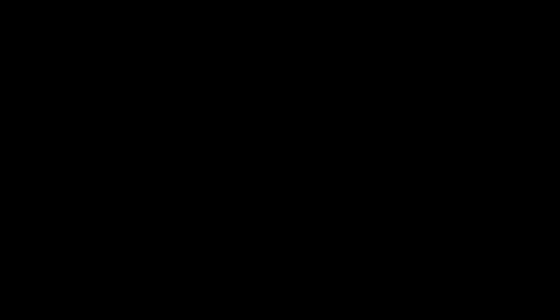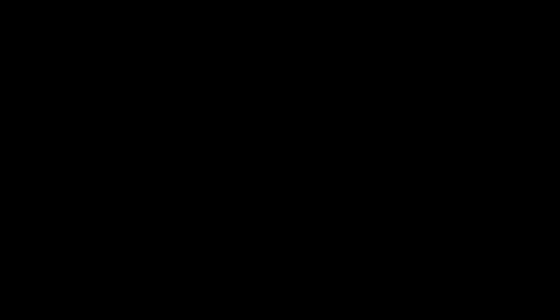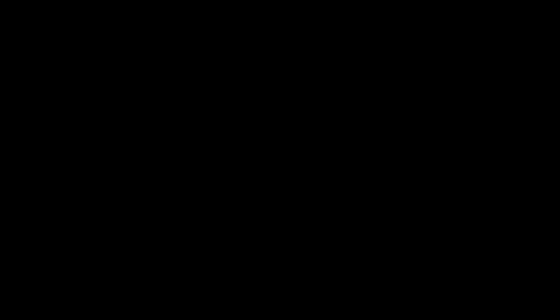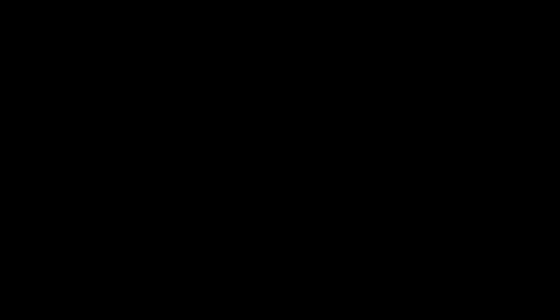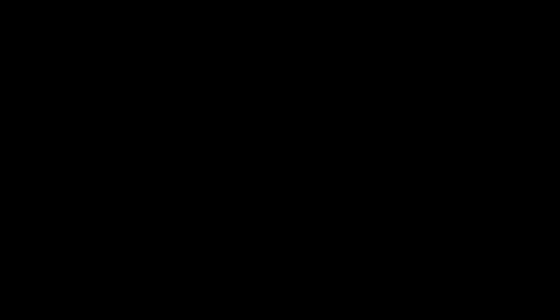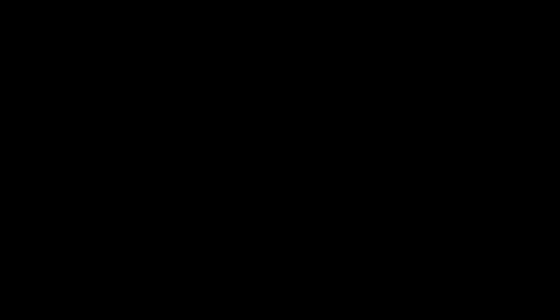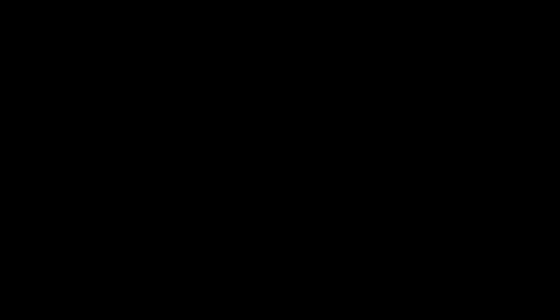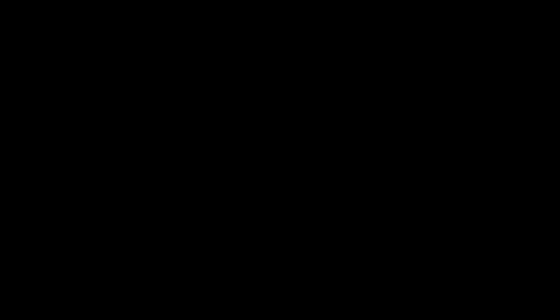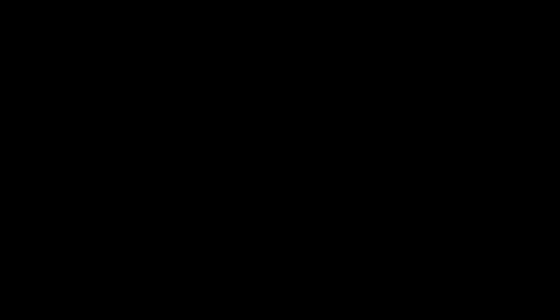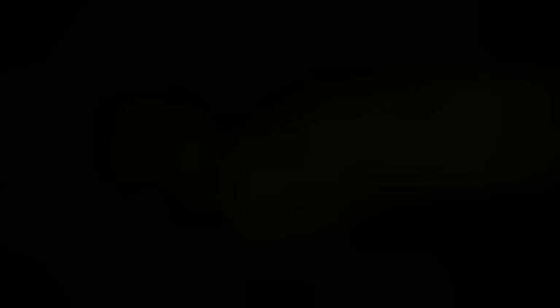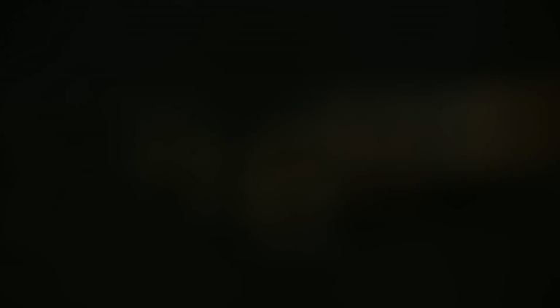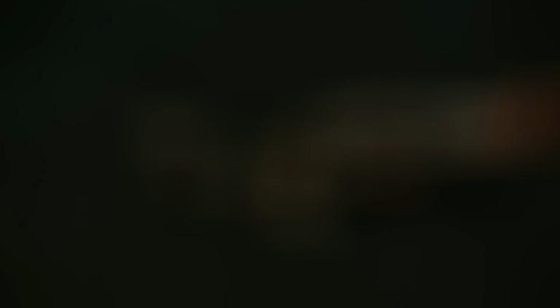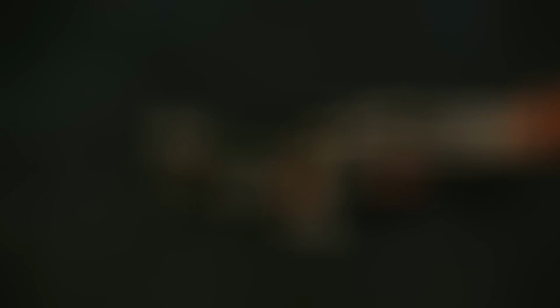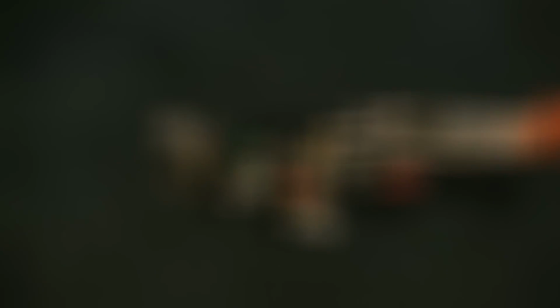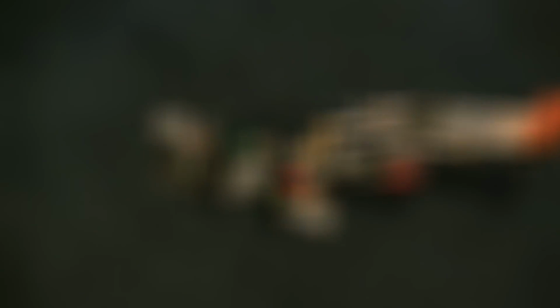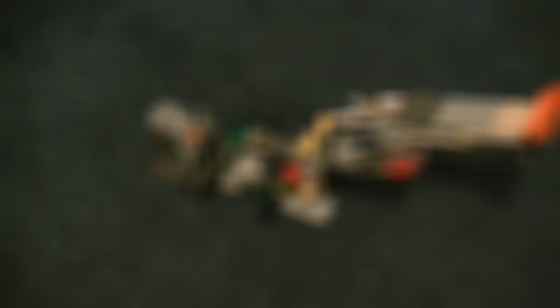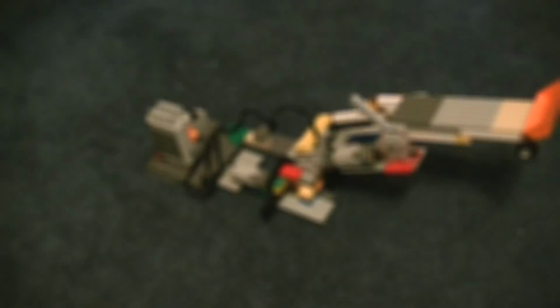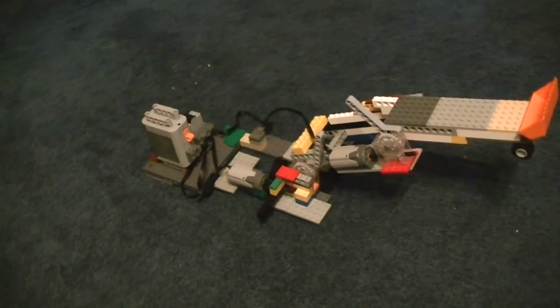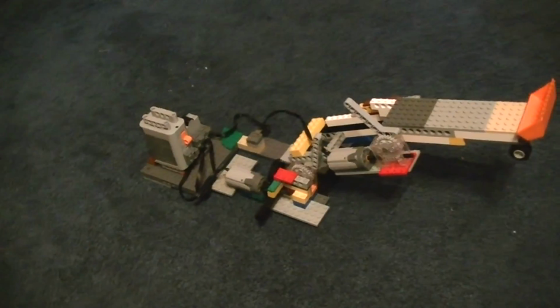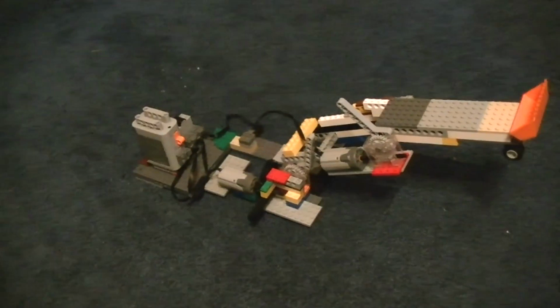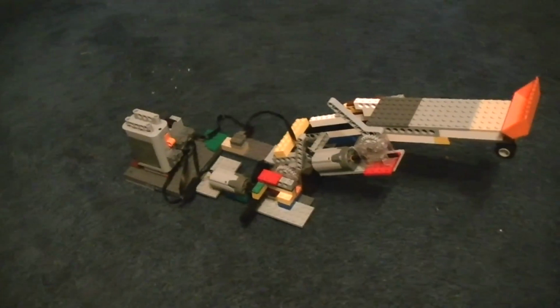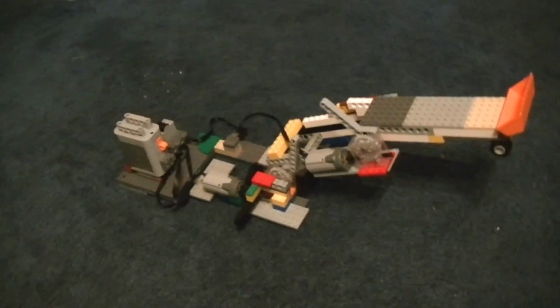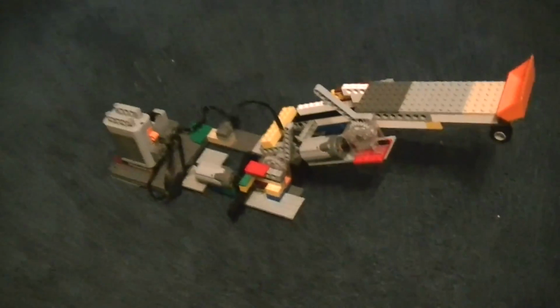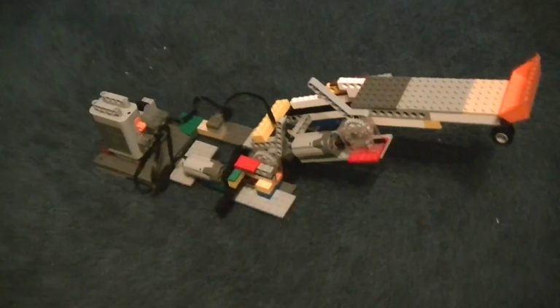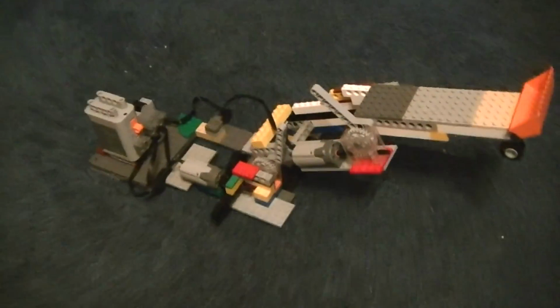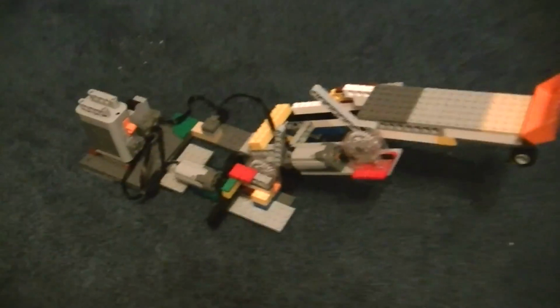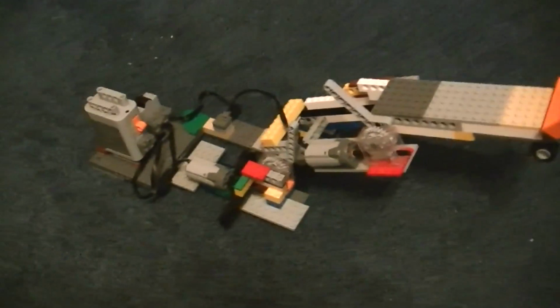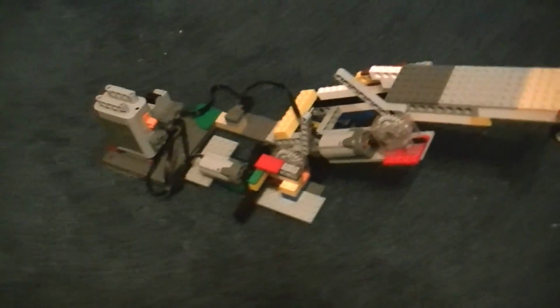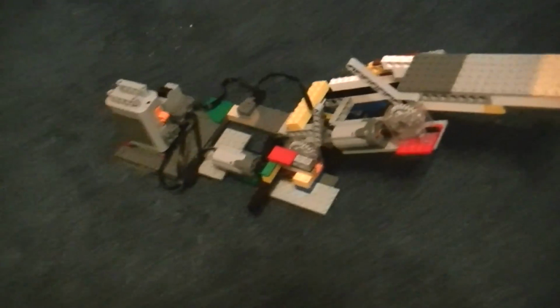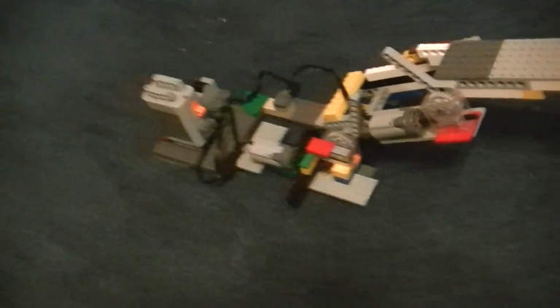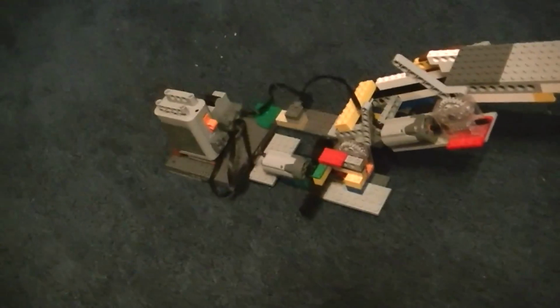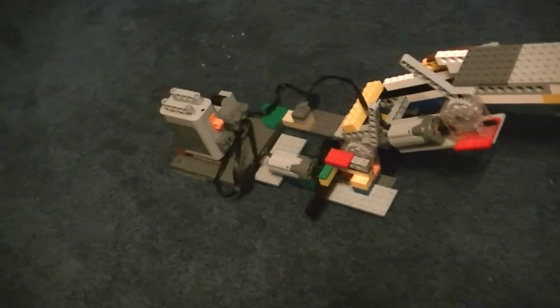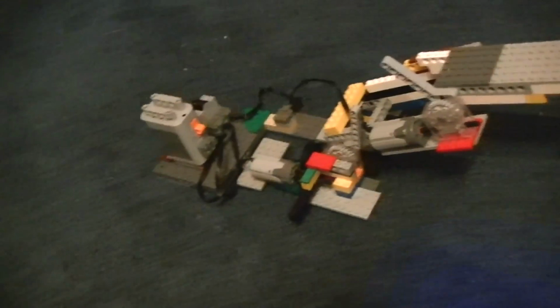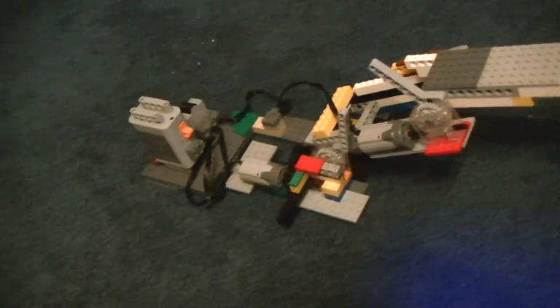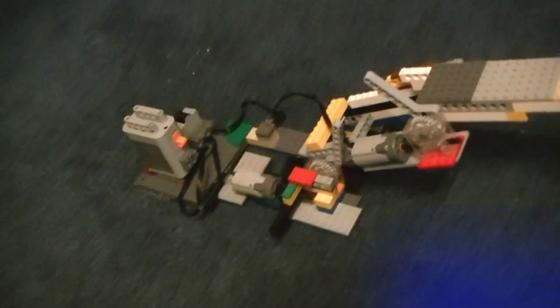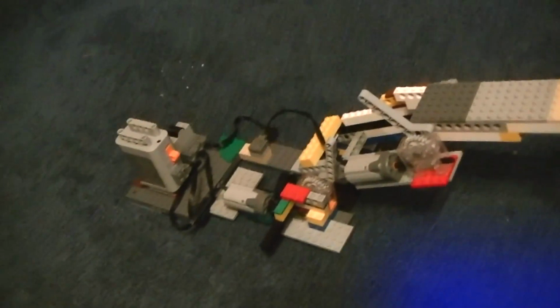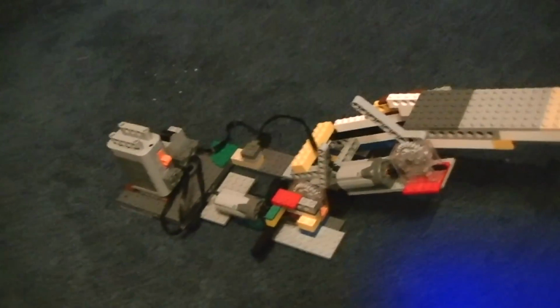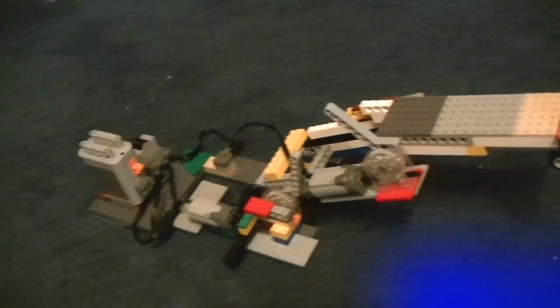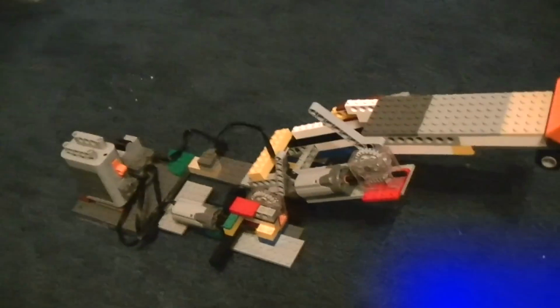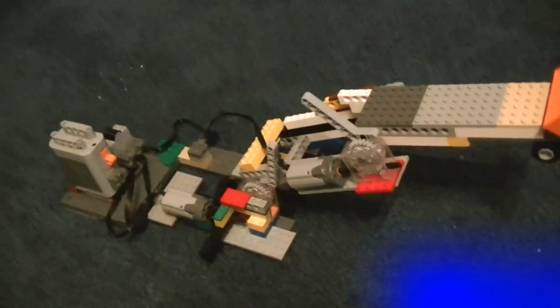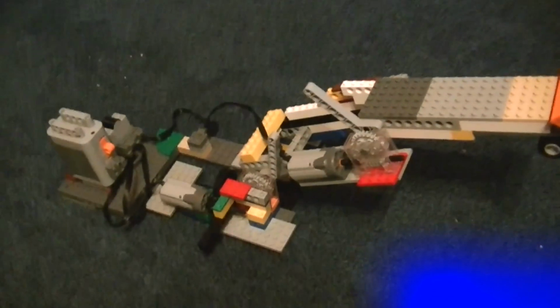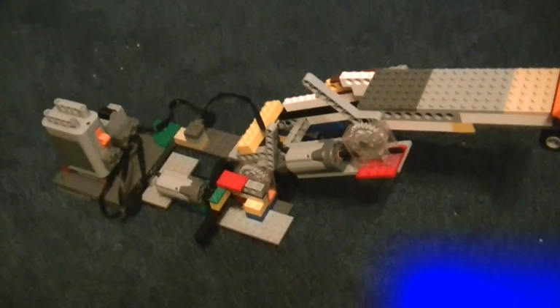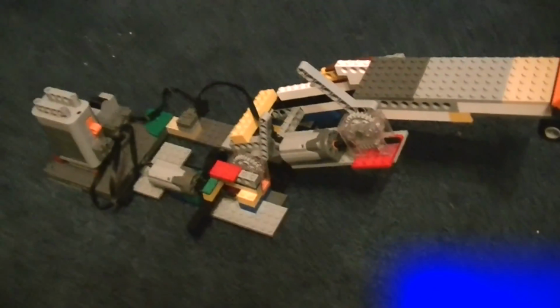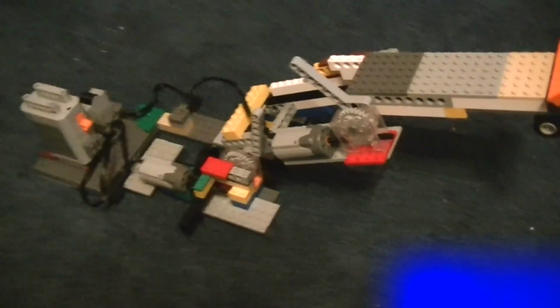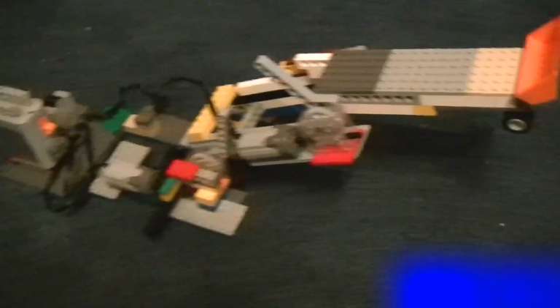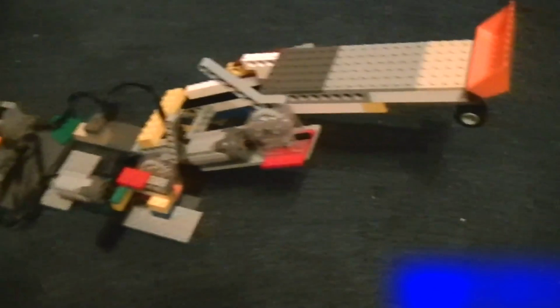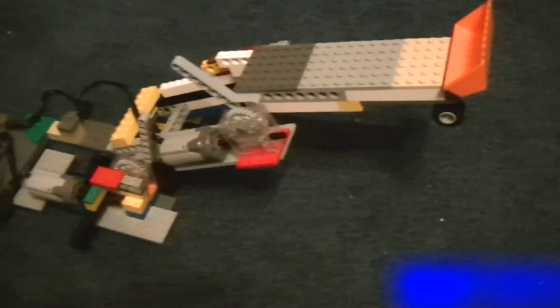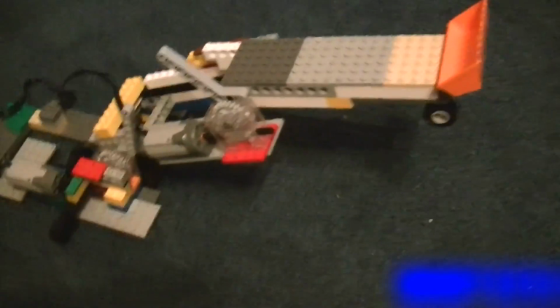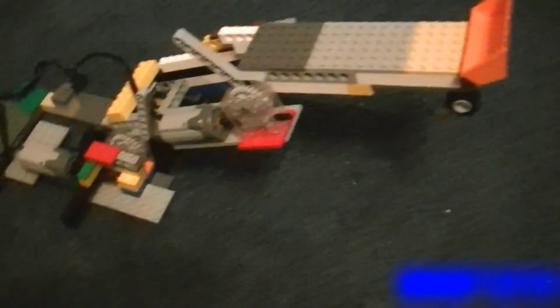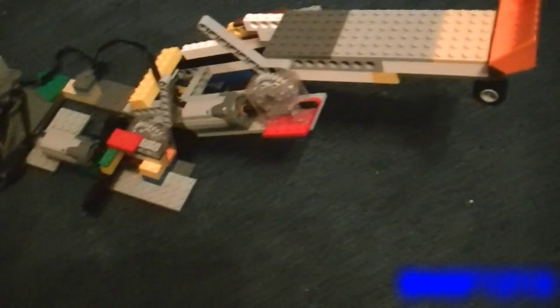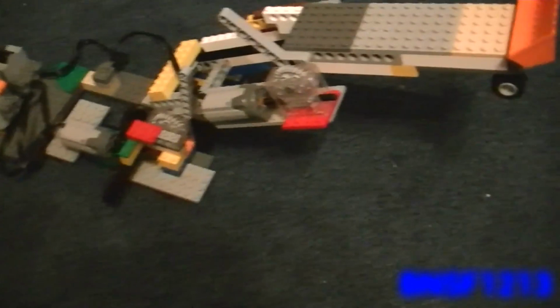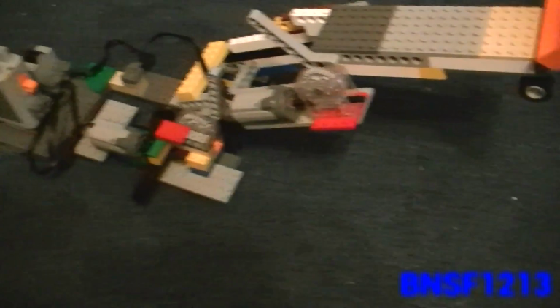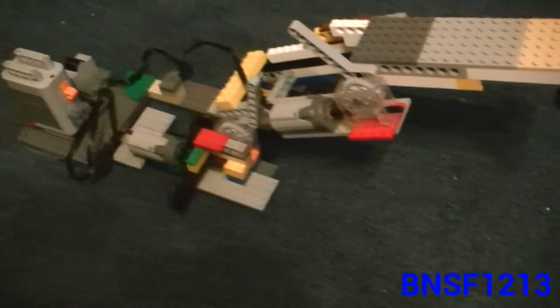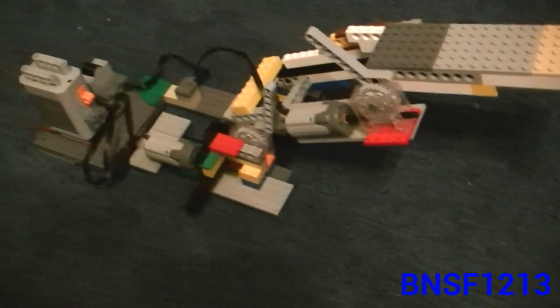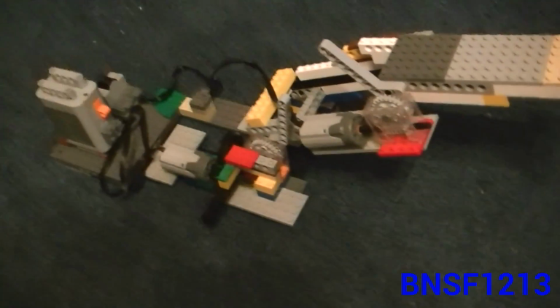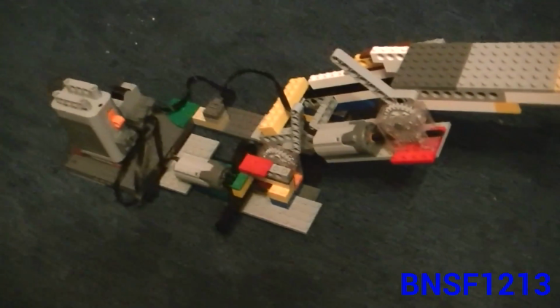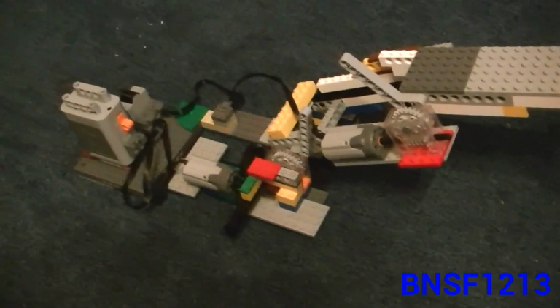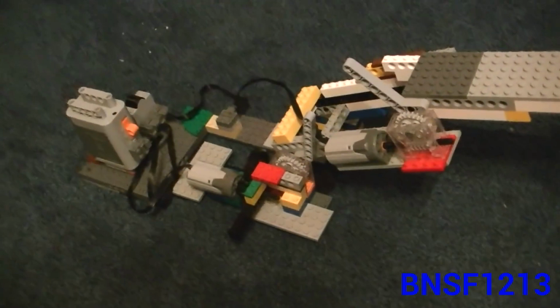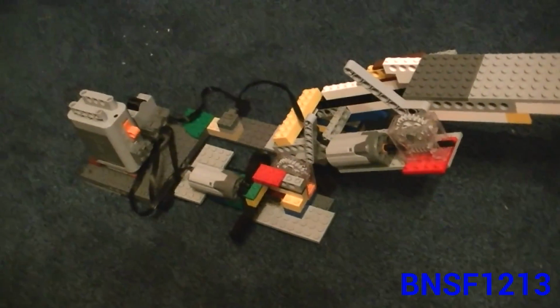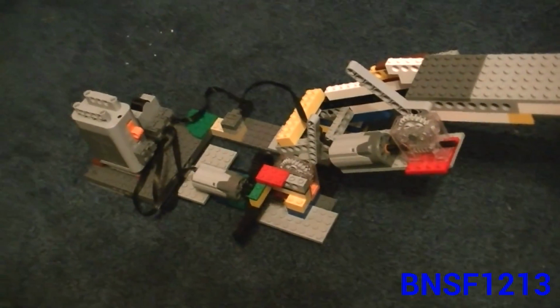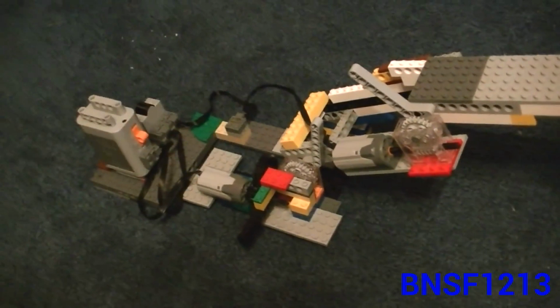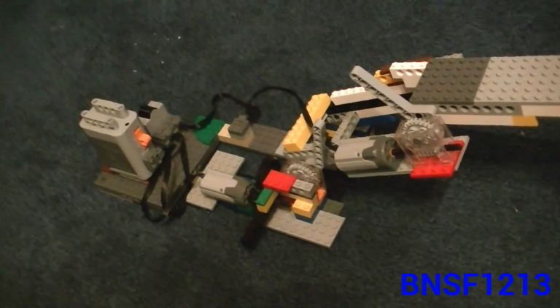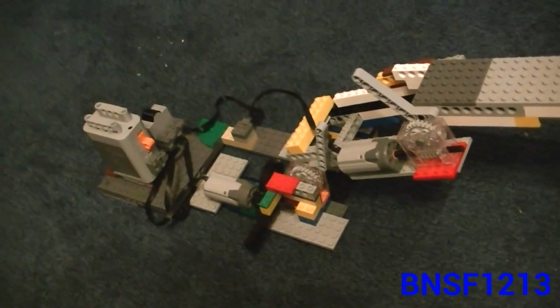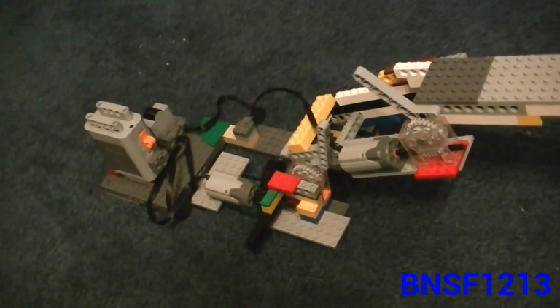Hello everyone. Today I'm going to show you my prototype for a robotic arm made out of LEGO Power Functions.